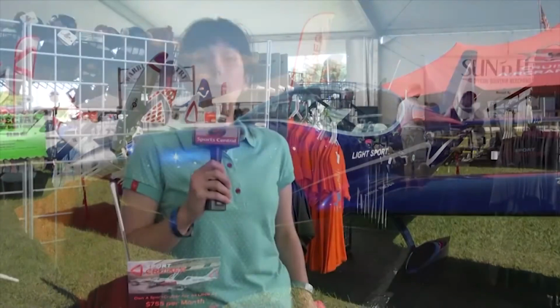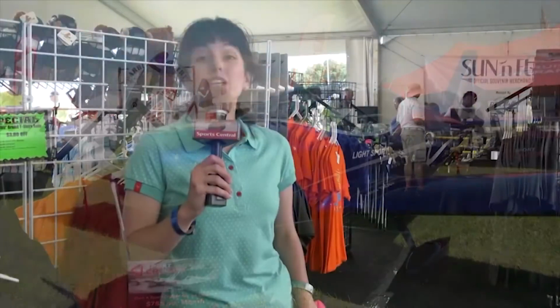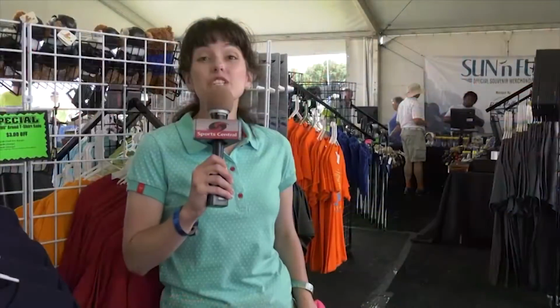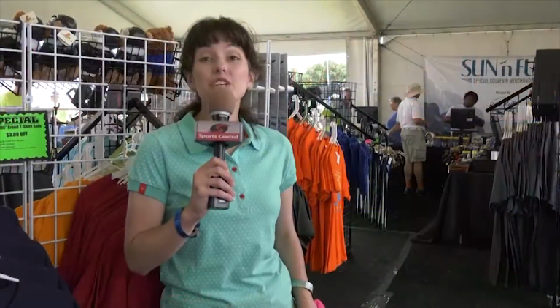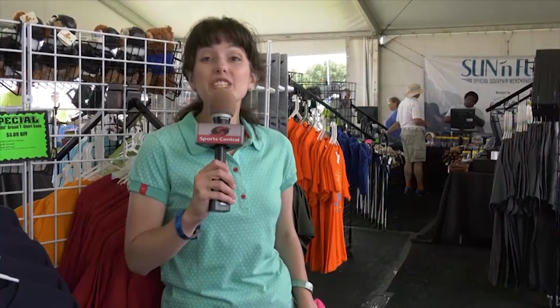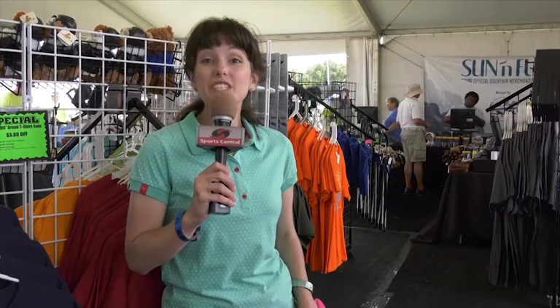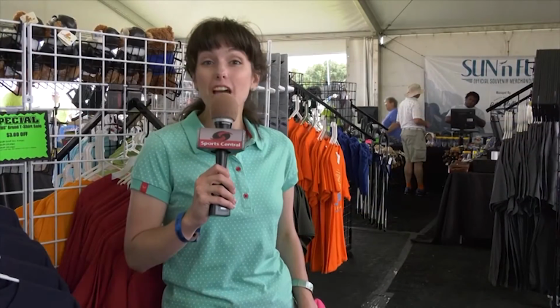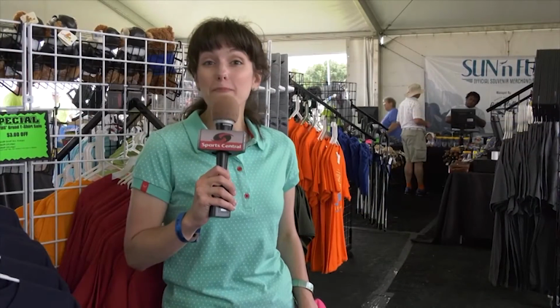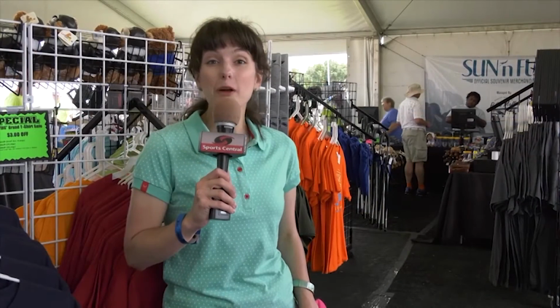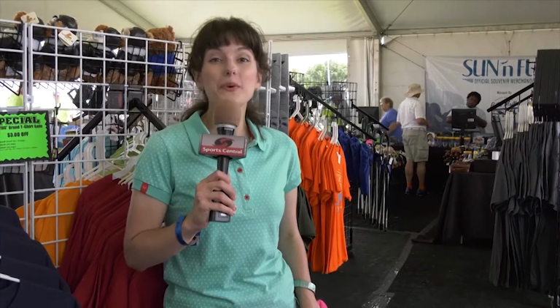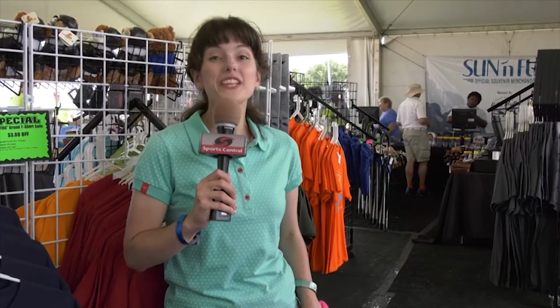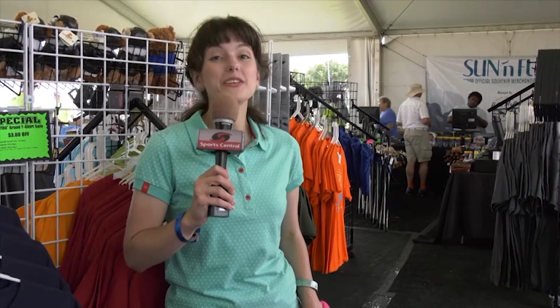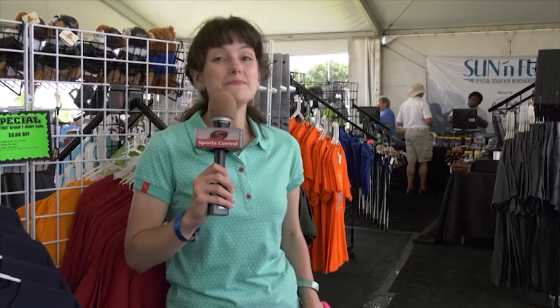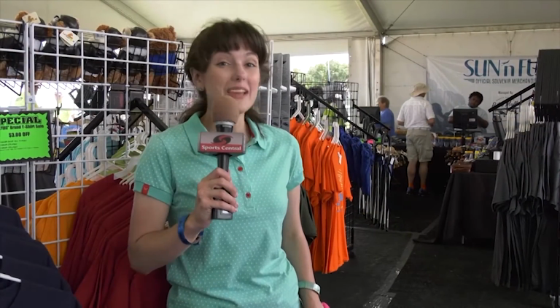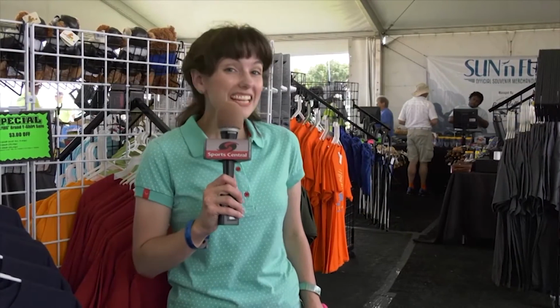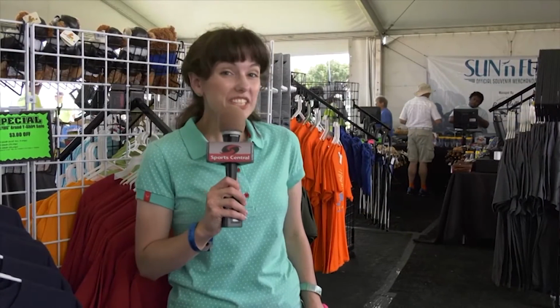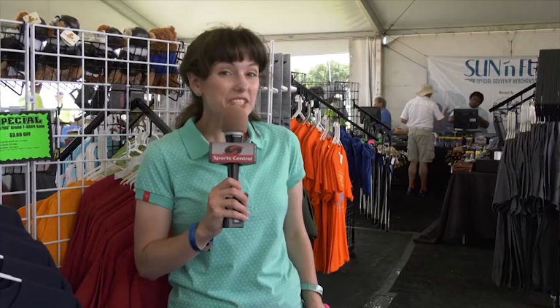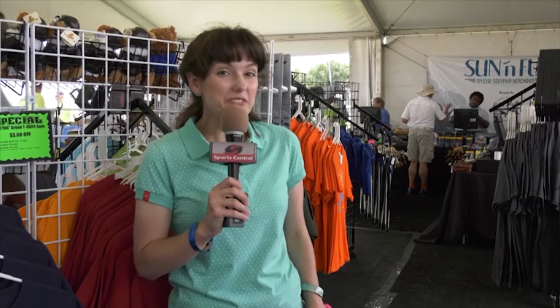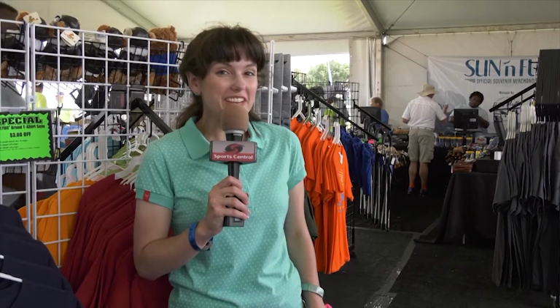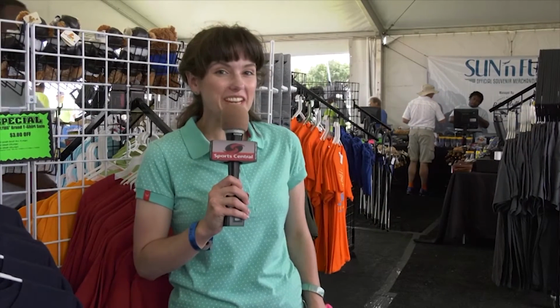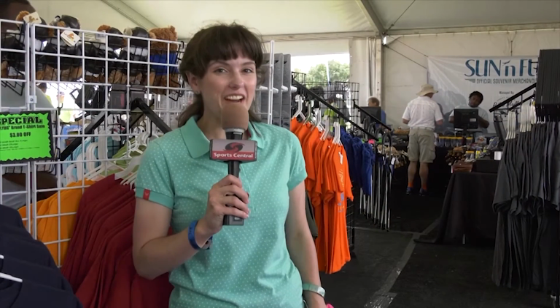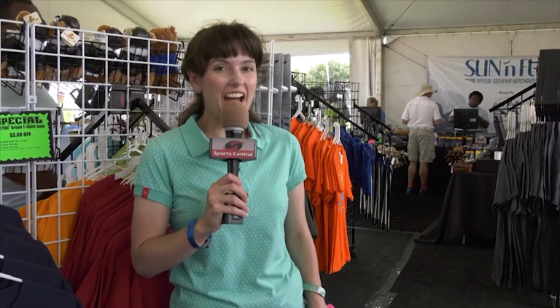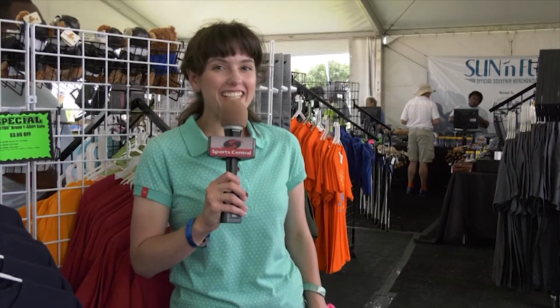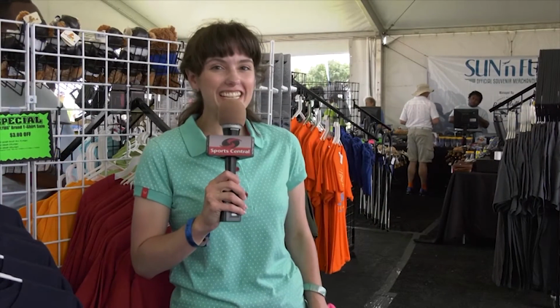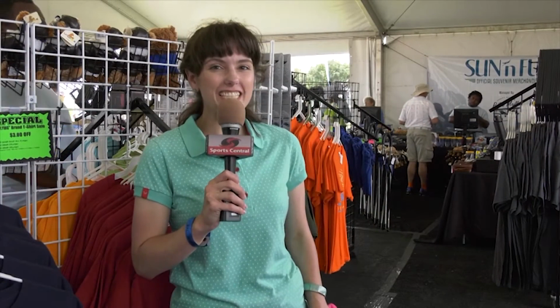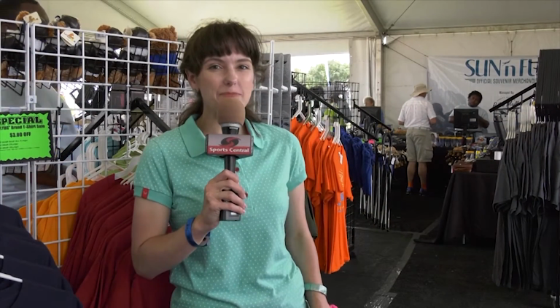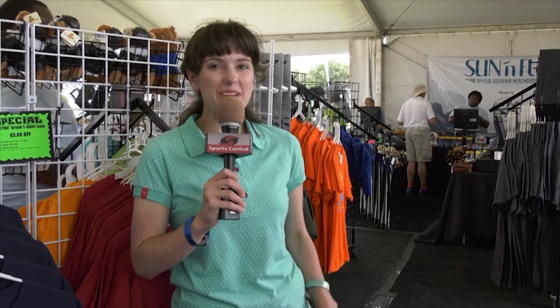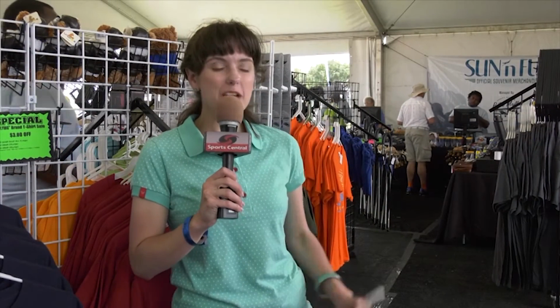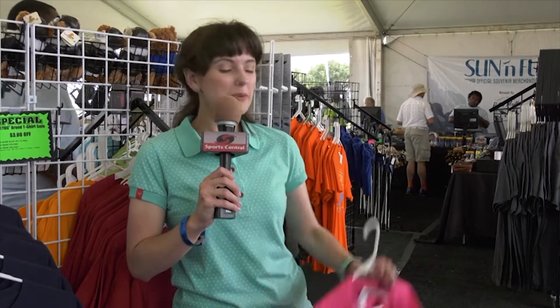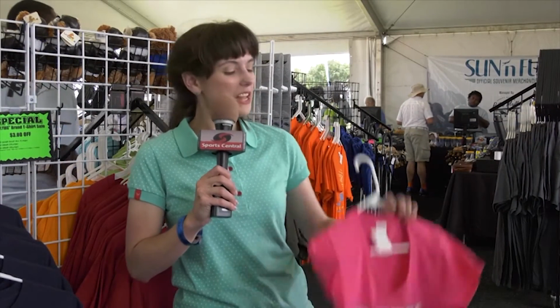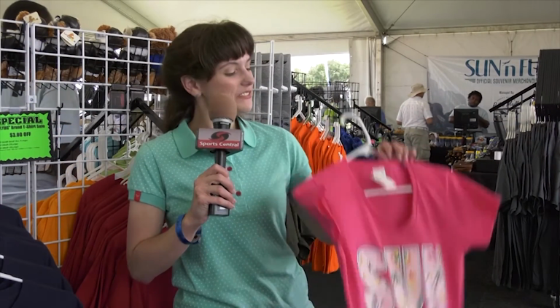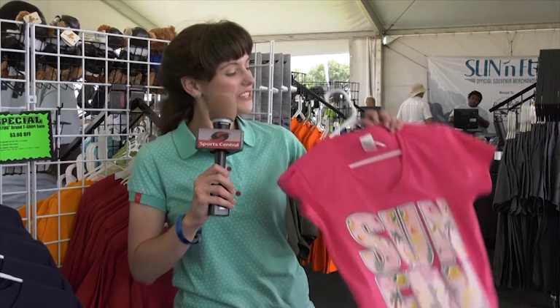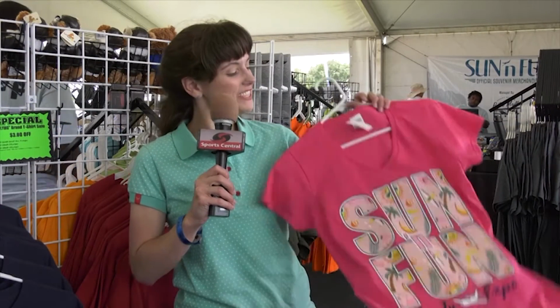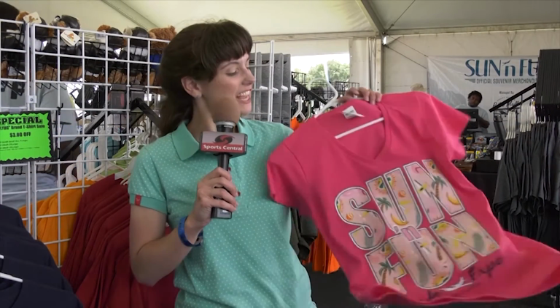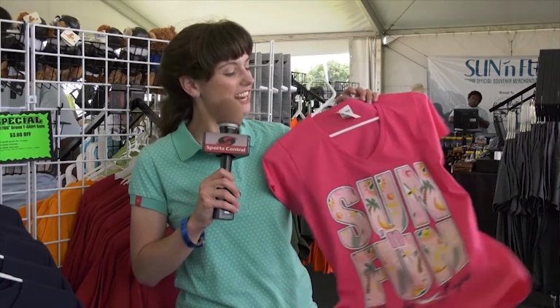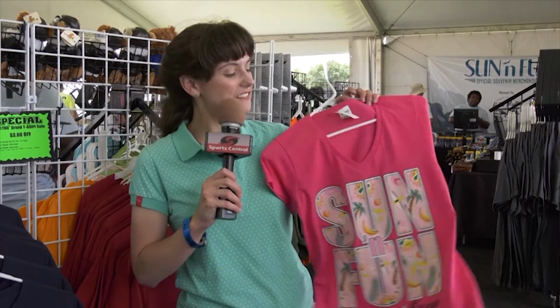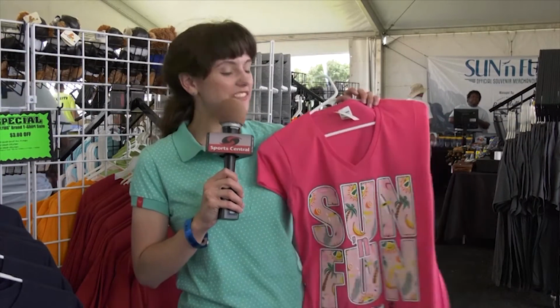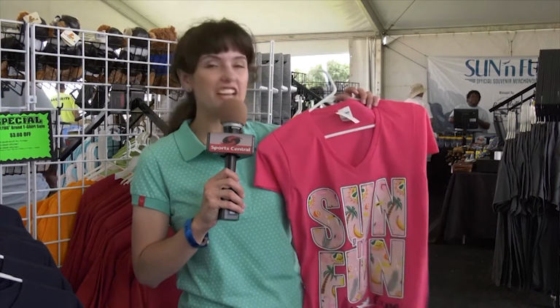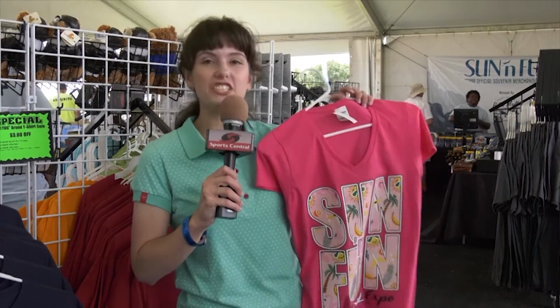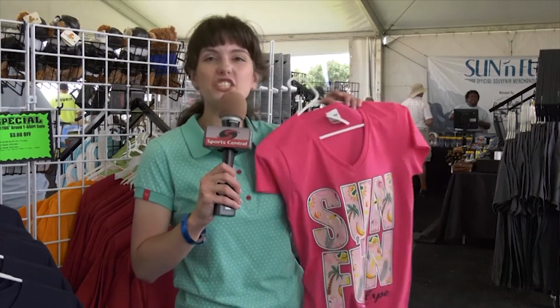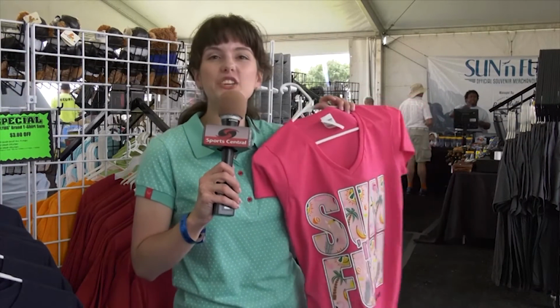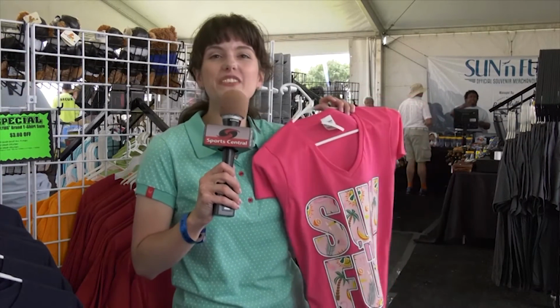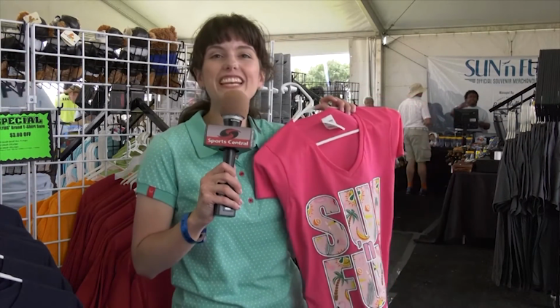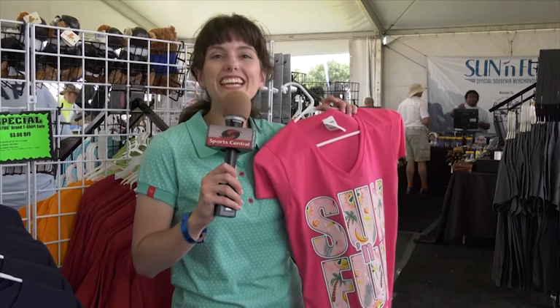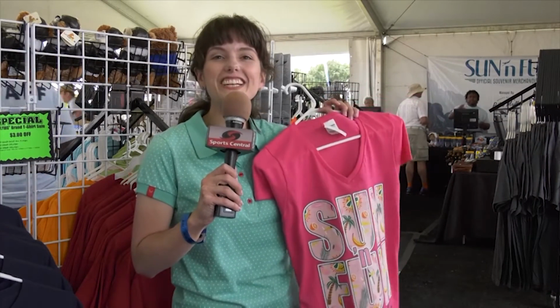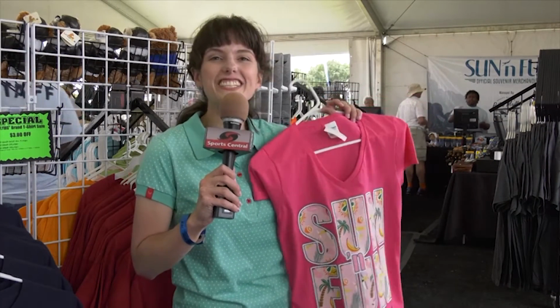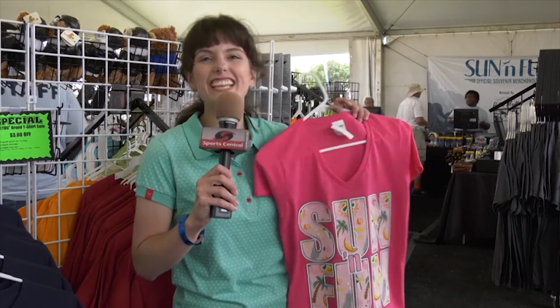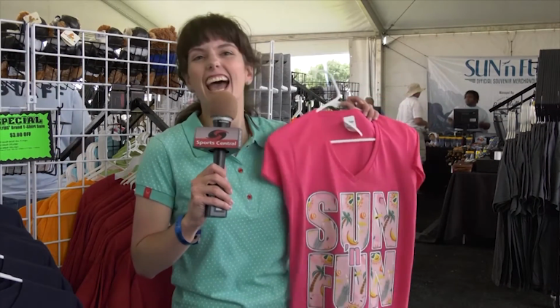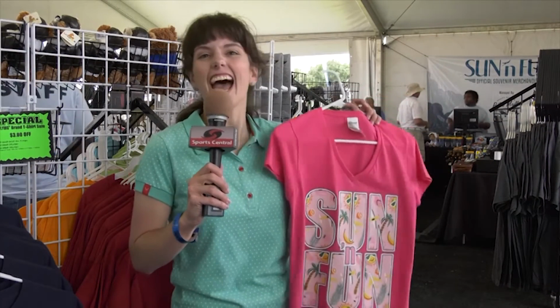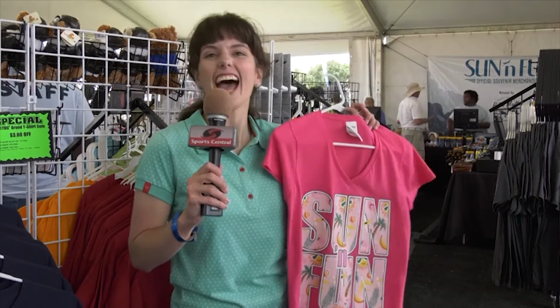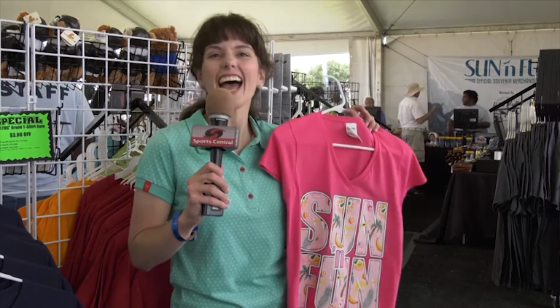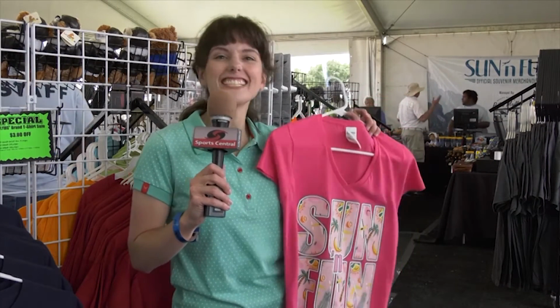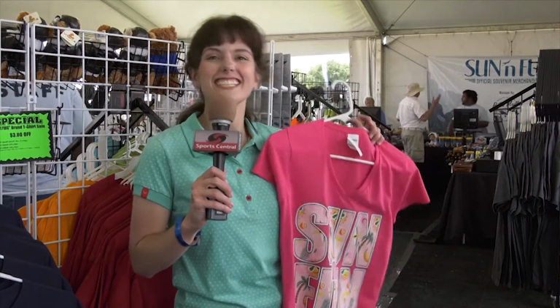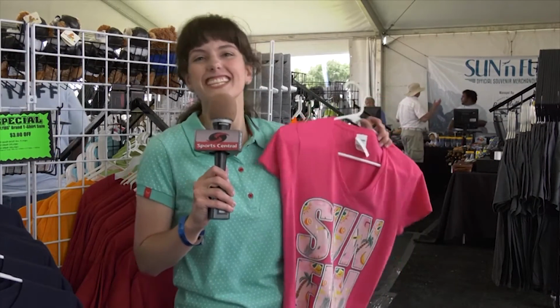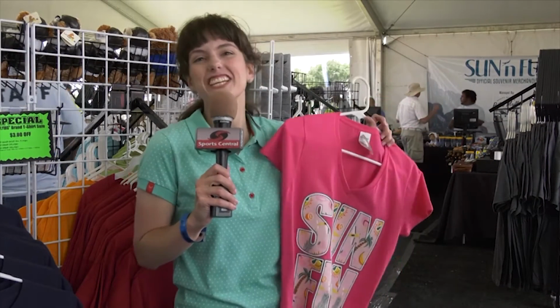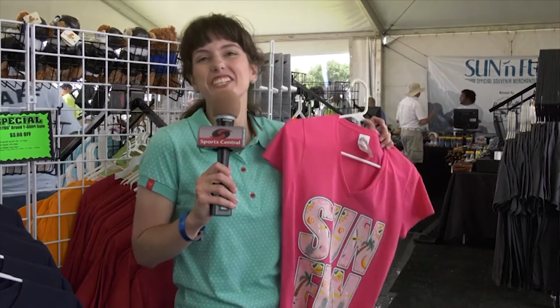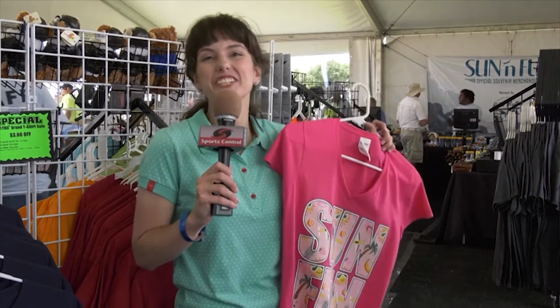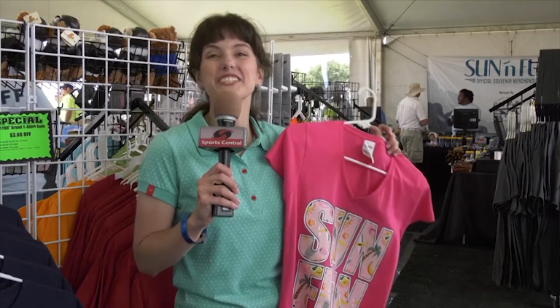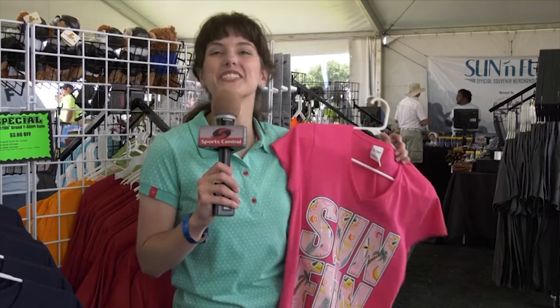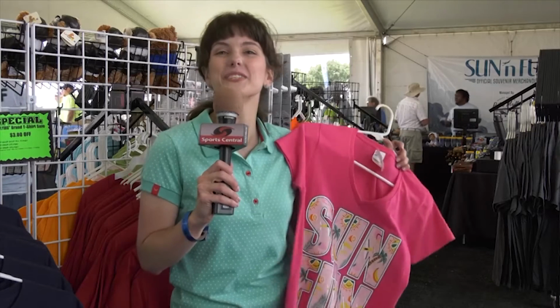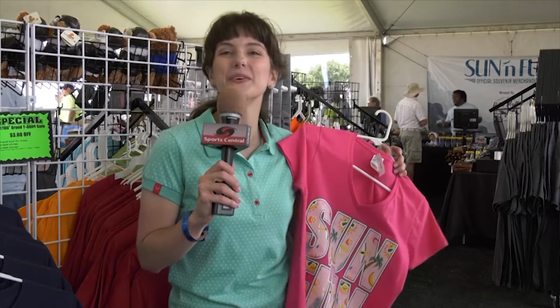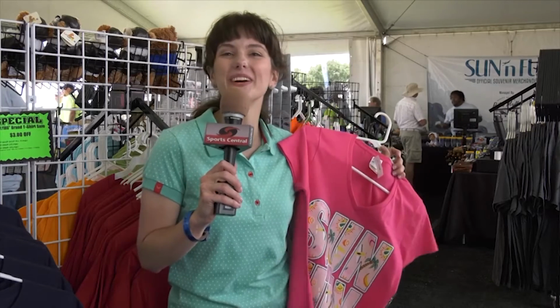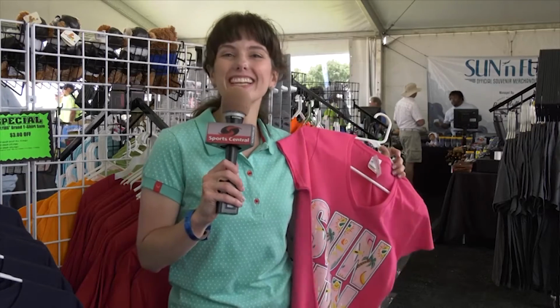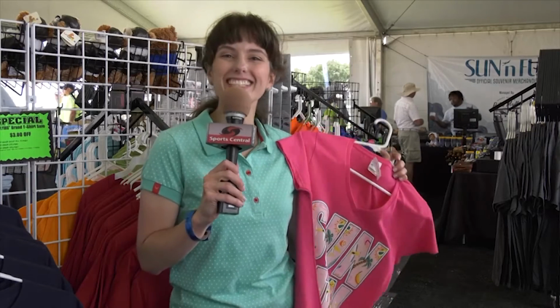Be sure to stop by one of the many souvenir outlets to pick up all of your Sun and Fun souvenirs — hats, t-shirts, and toys.